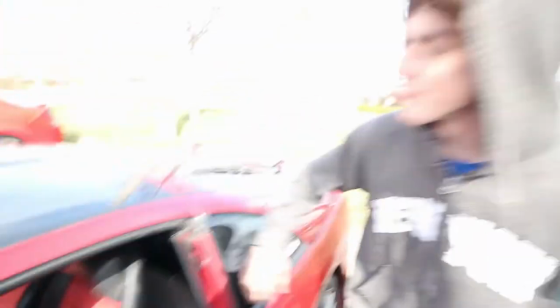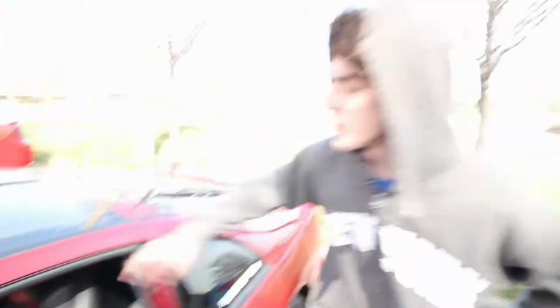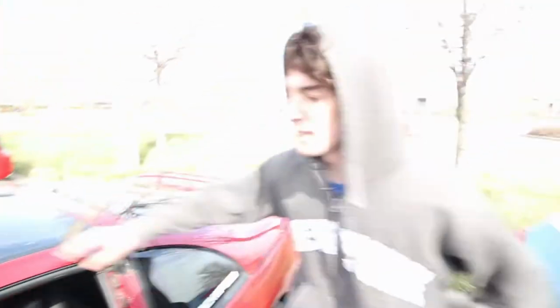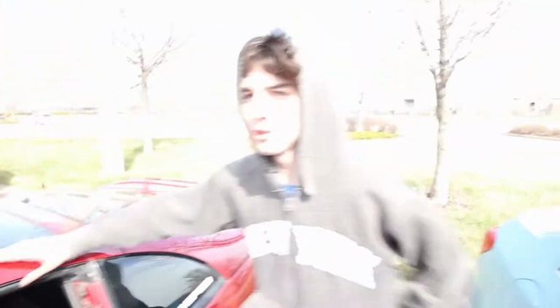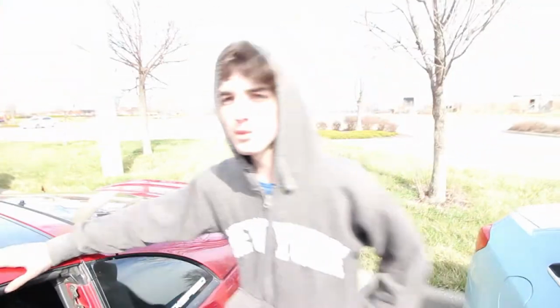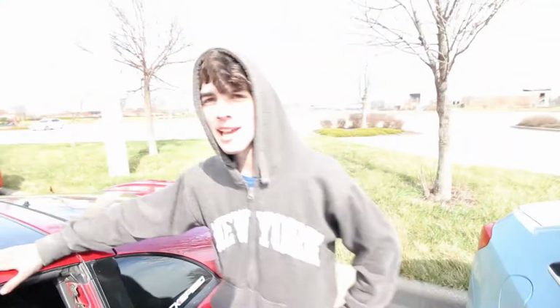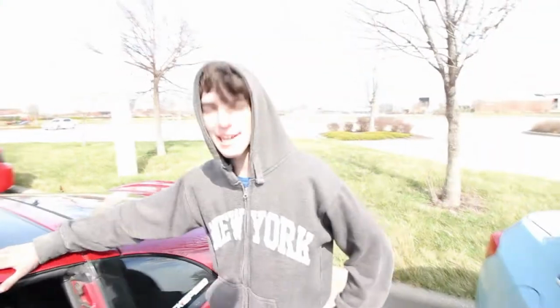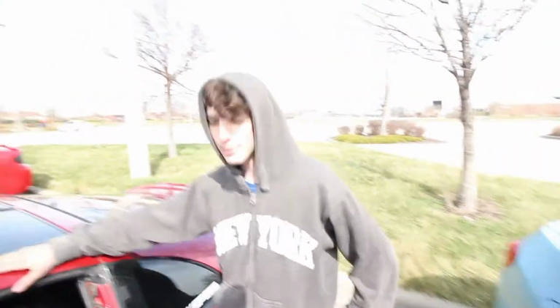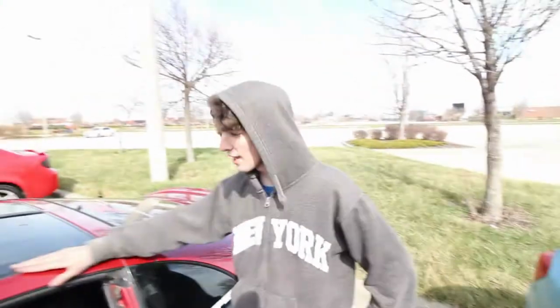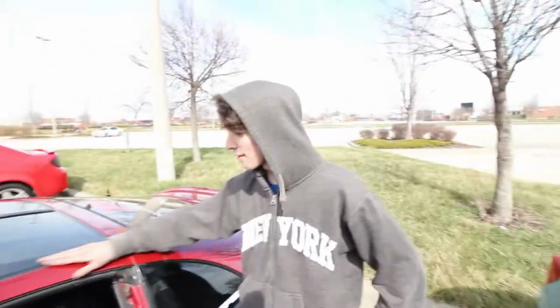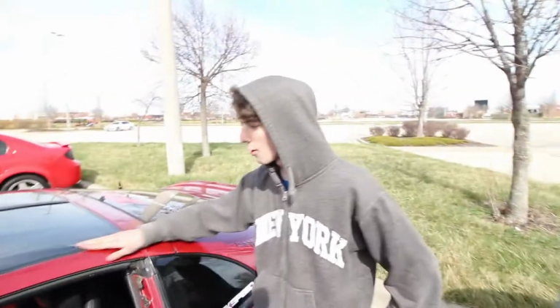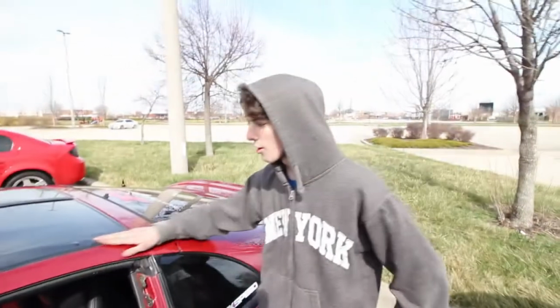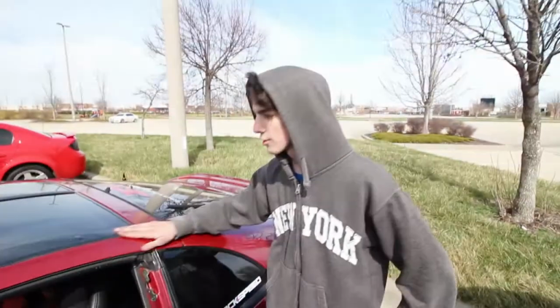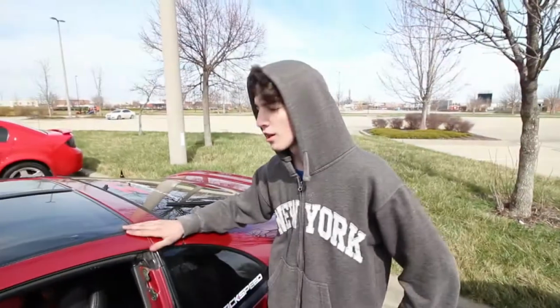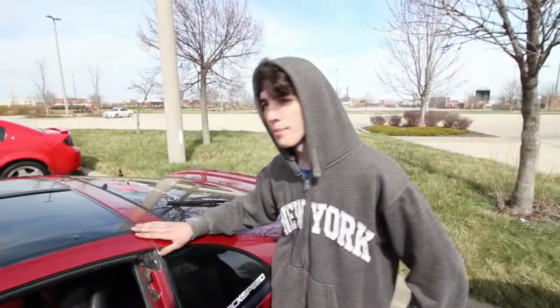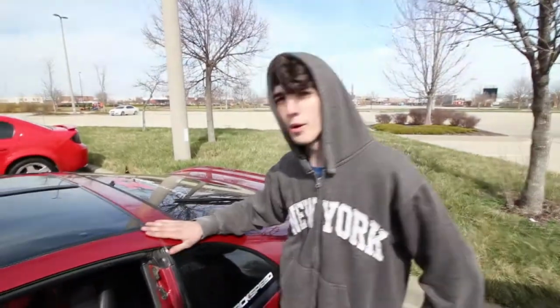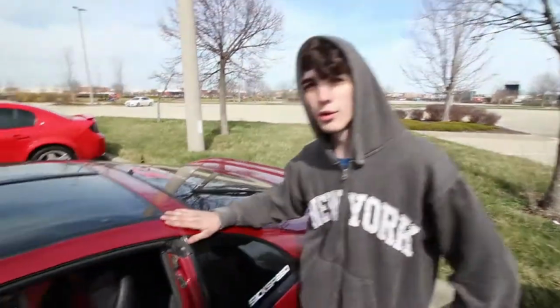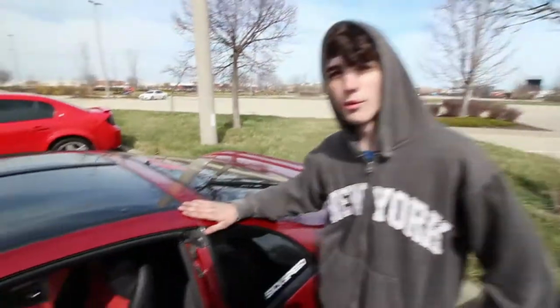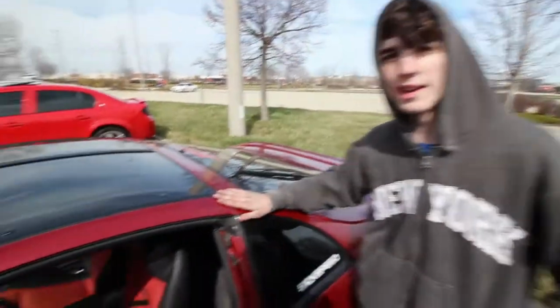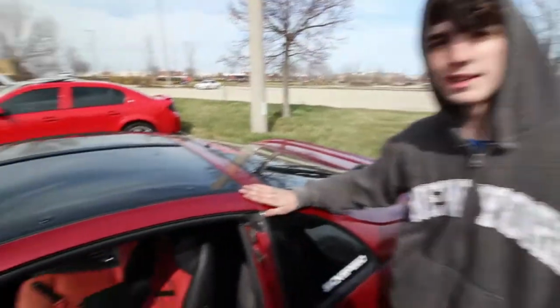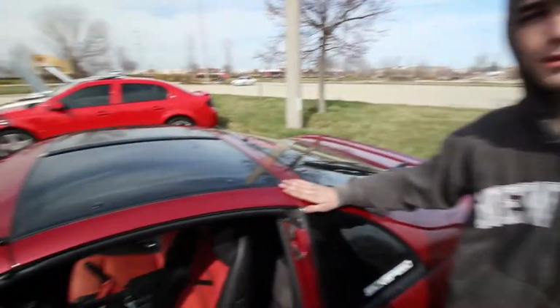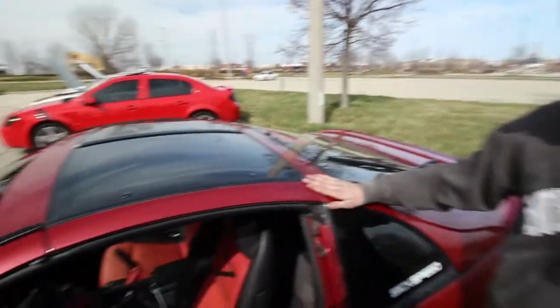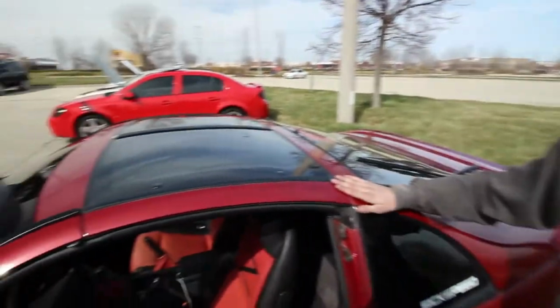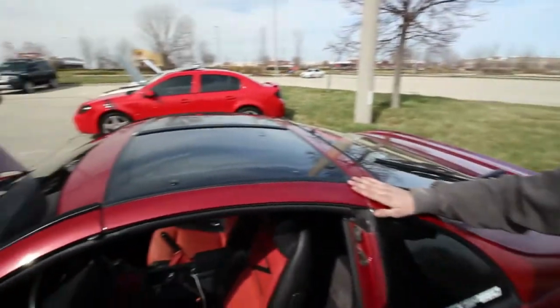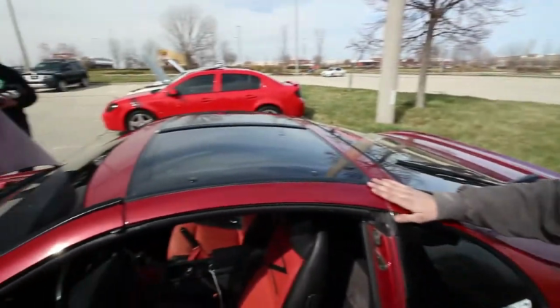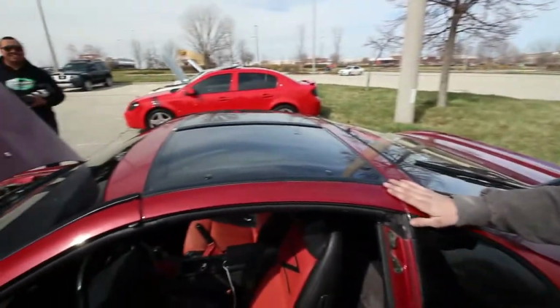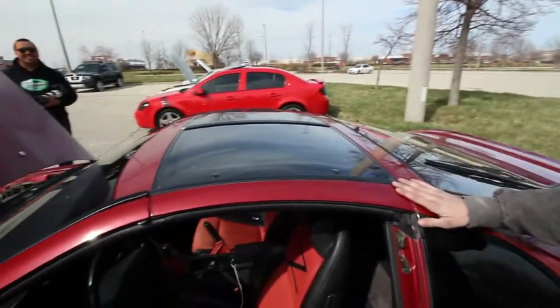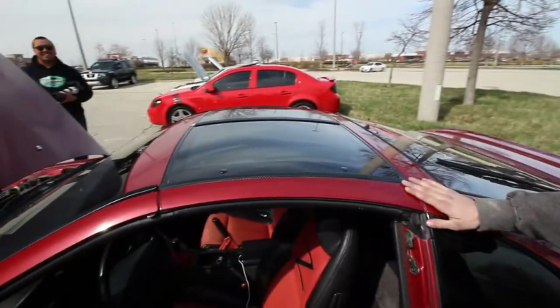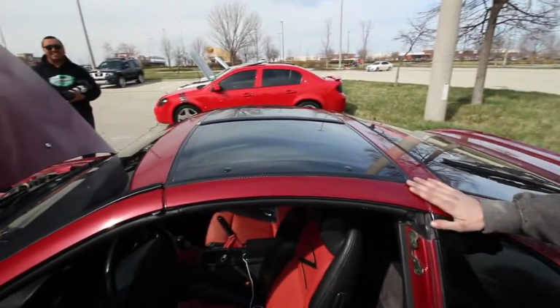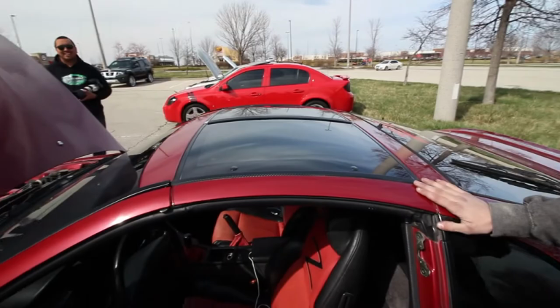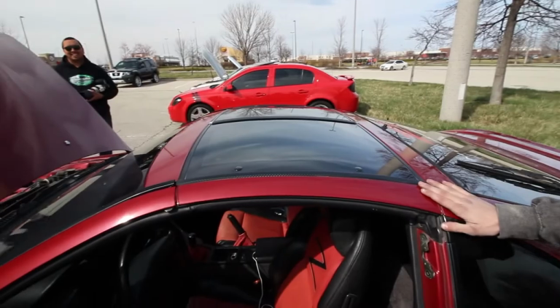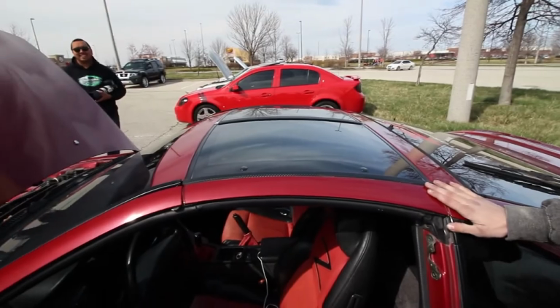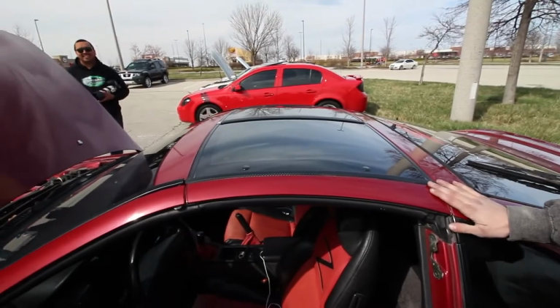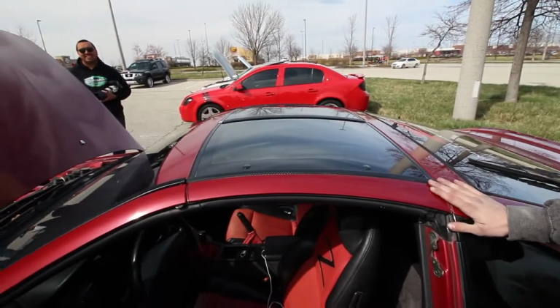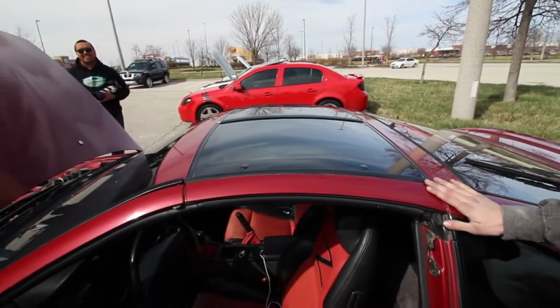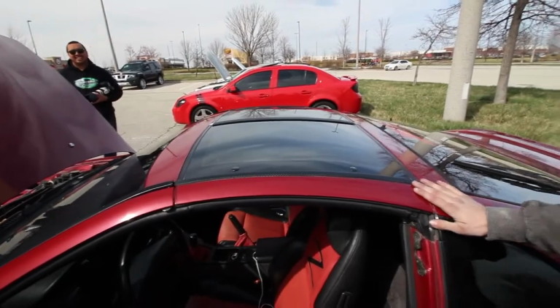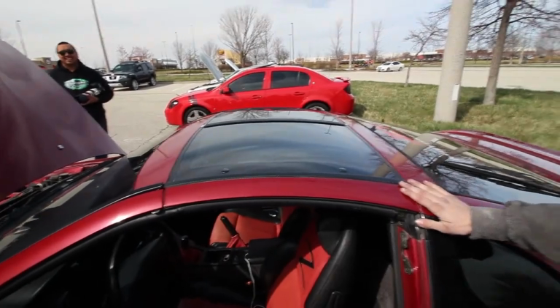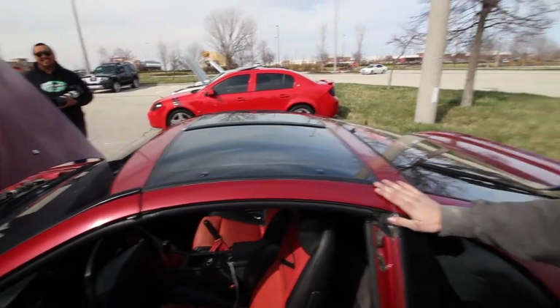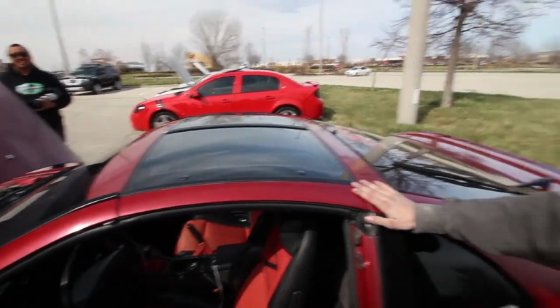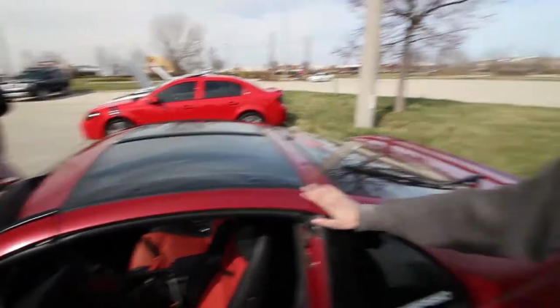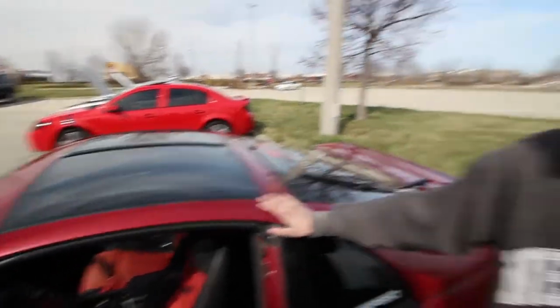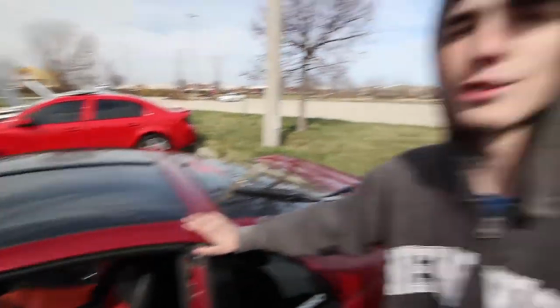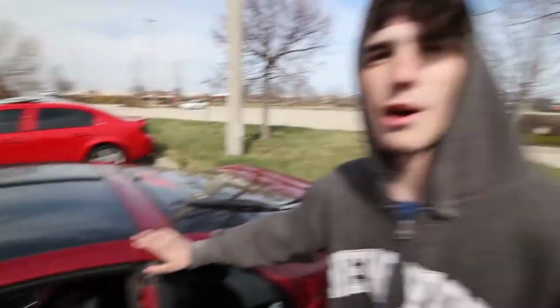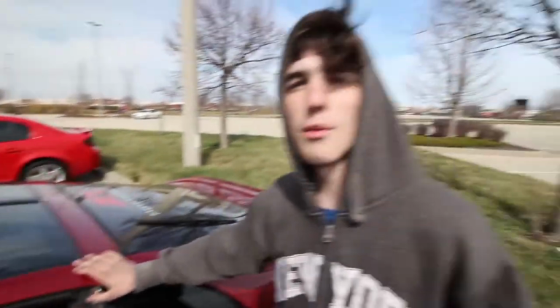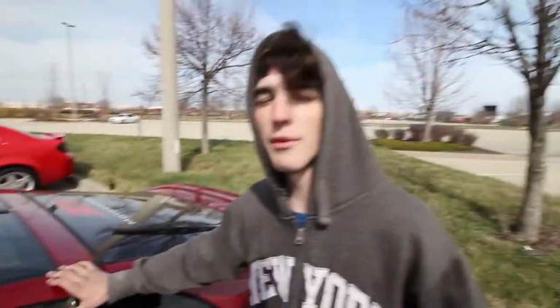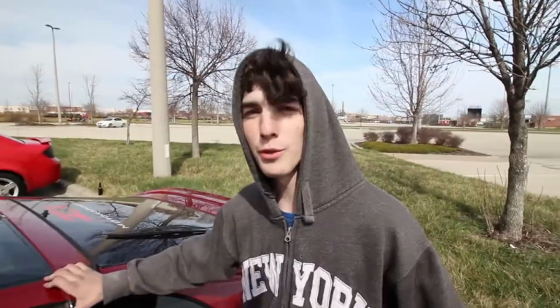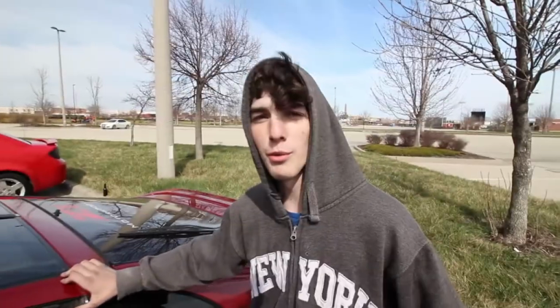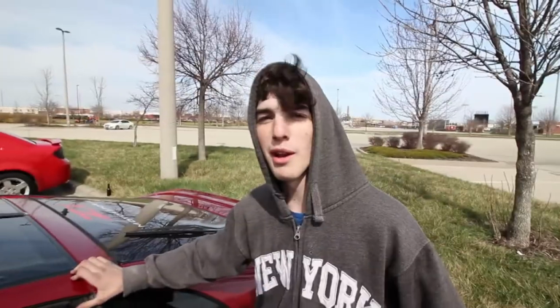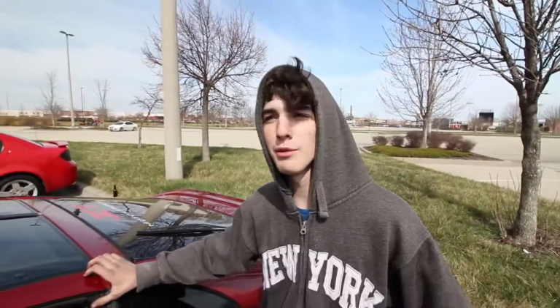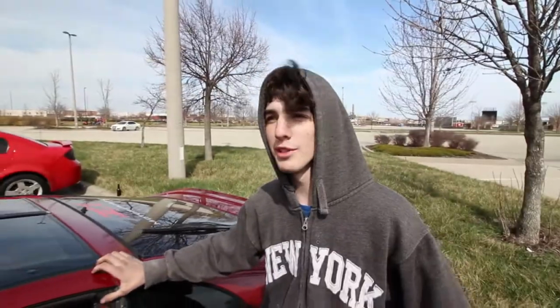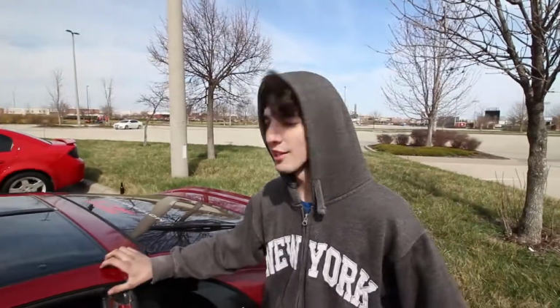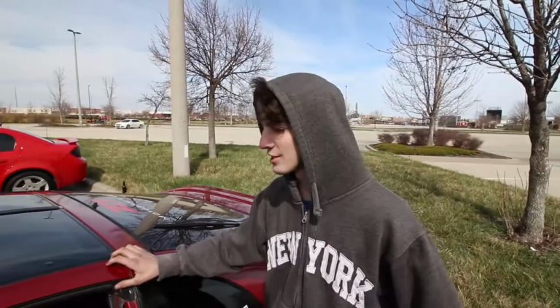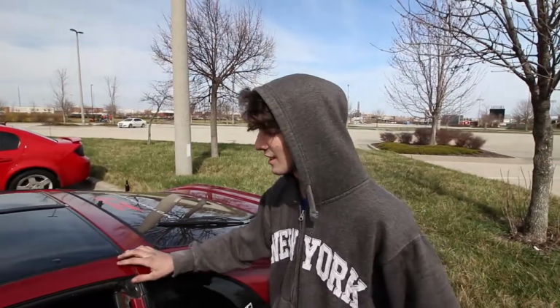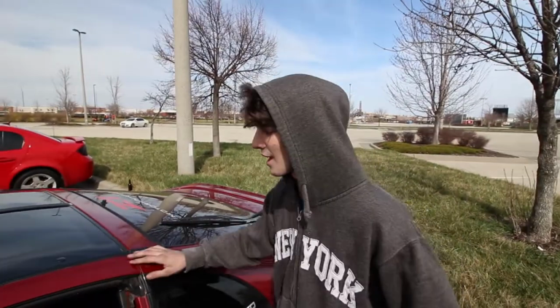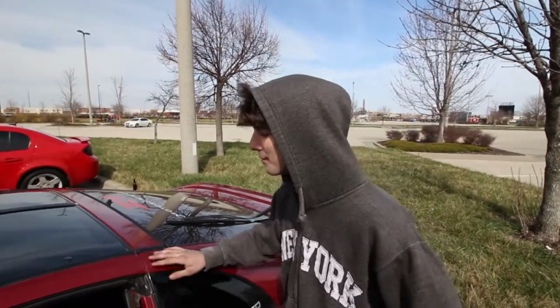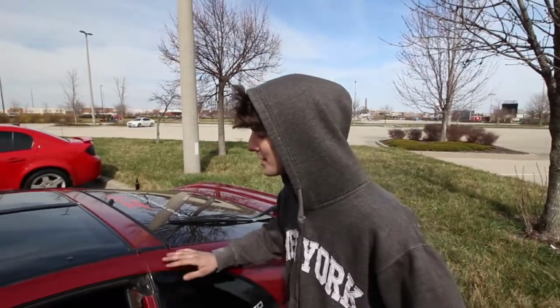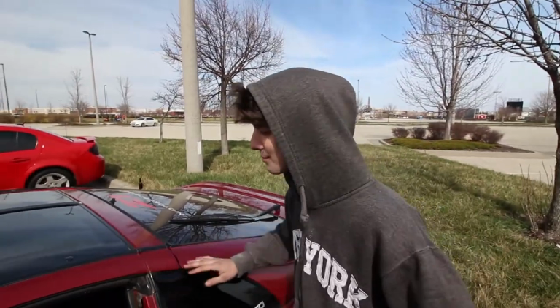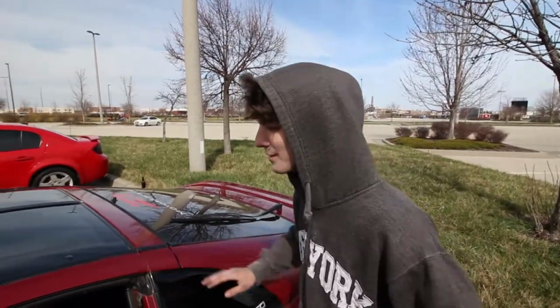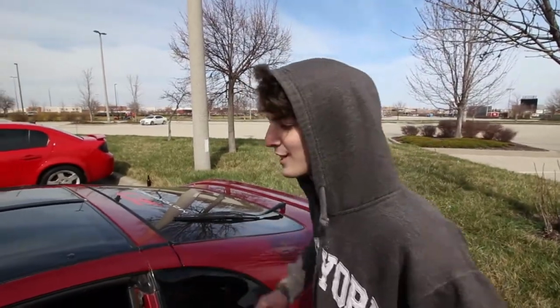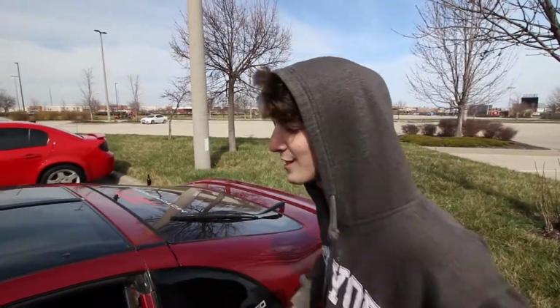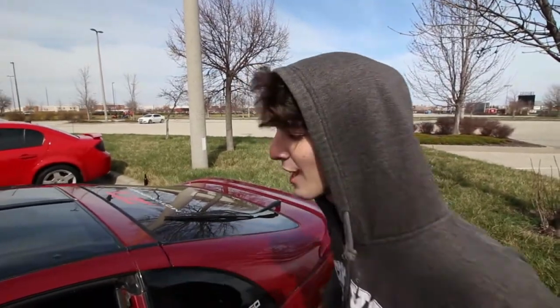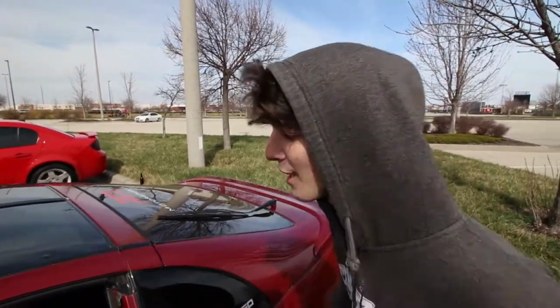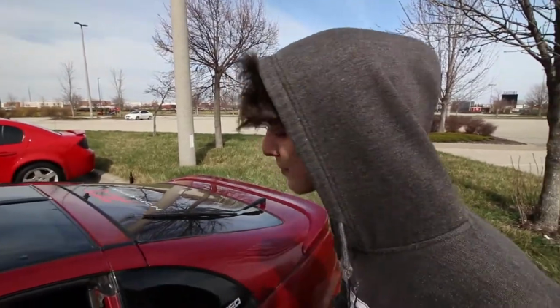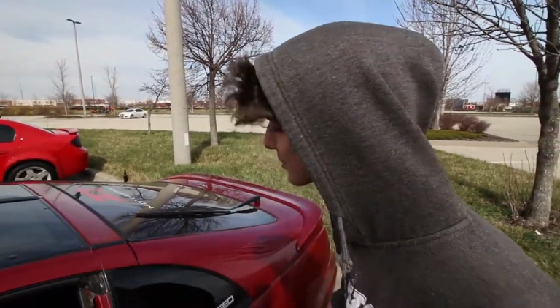It used to actually have a hard top all the way, but I said scratch that — went for the weight reduction, got me some T-tops.